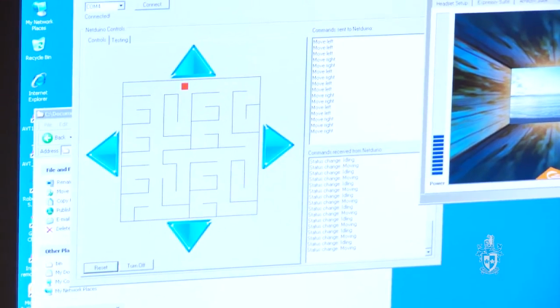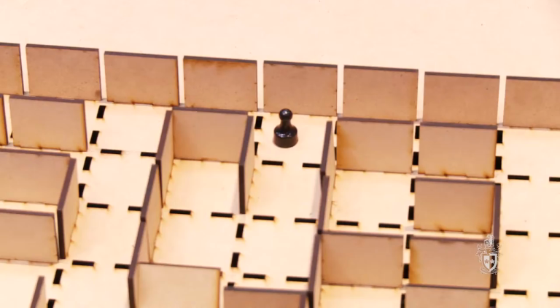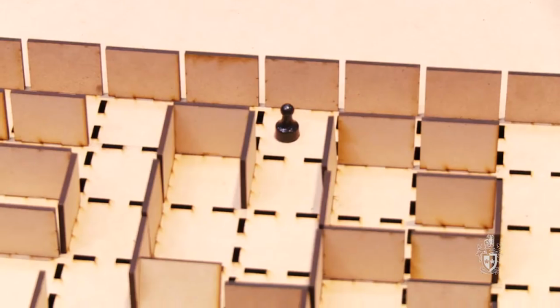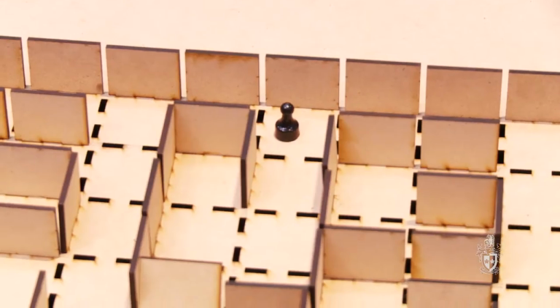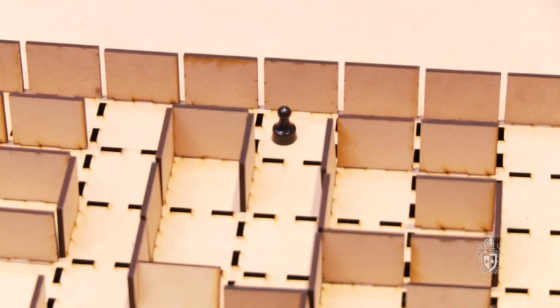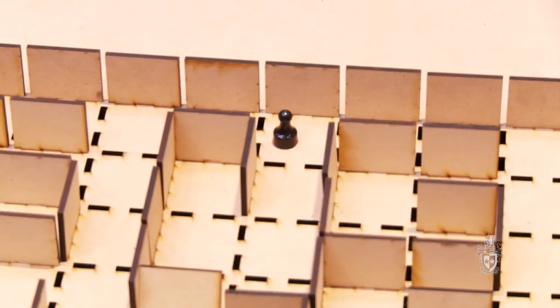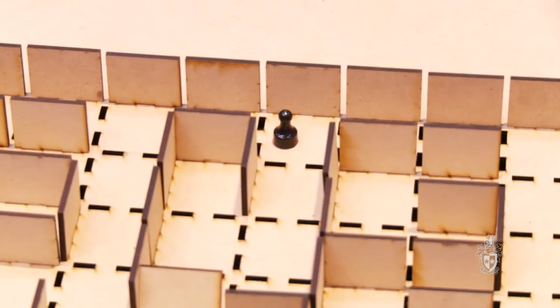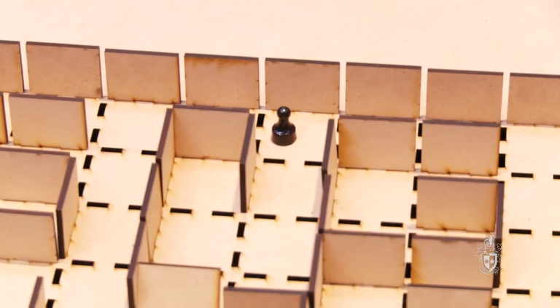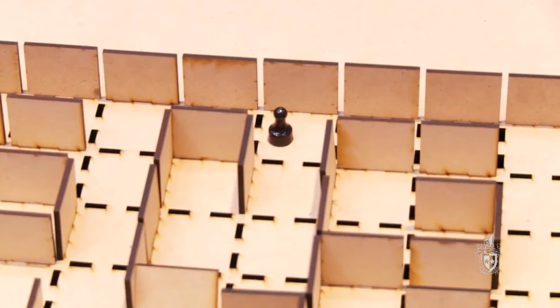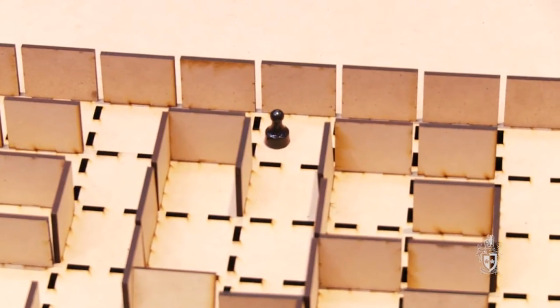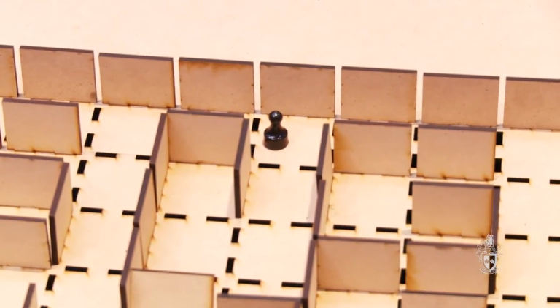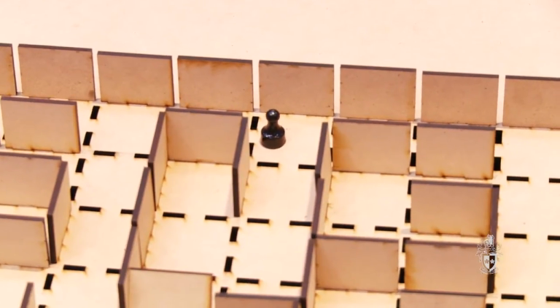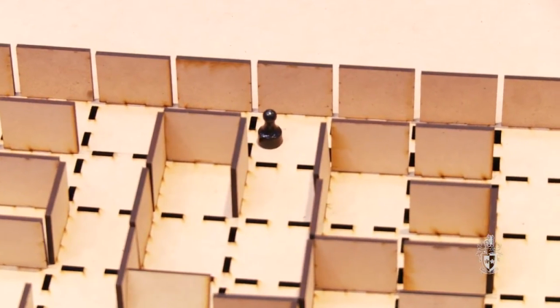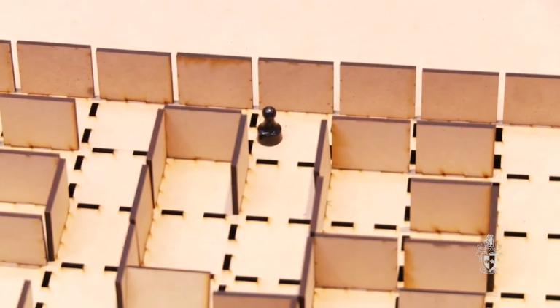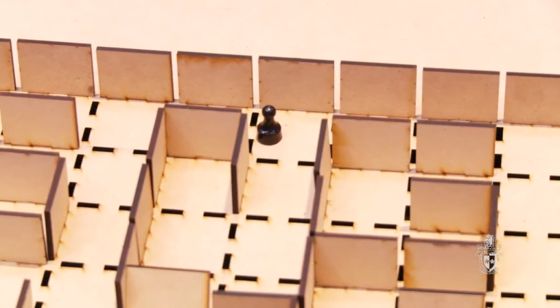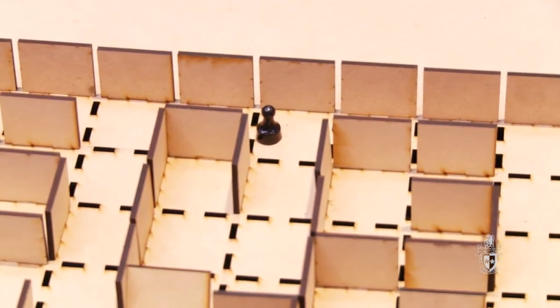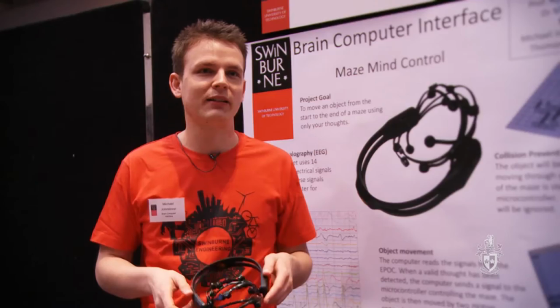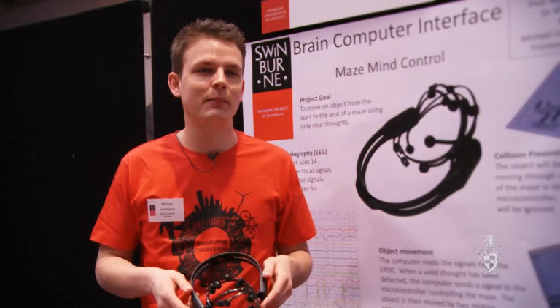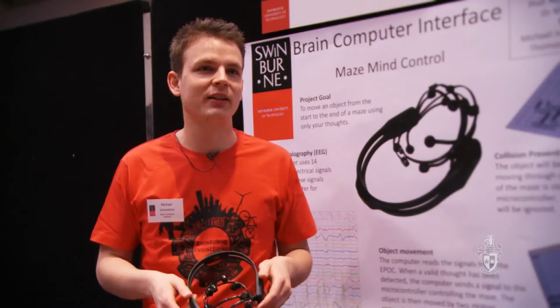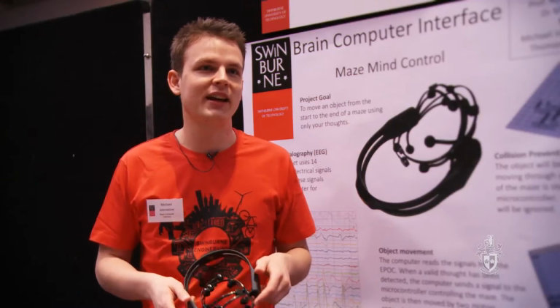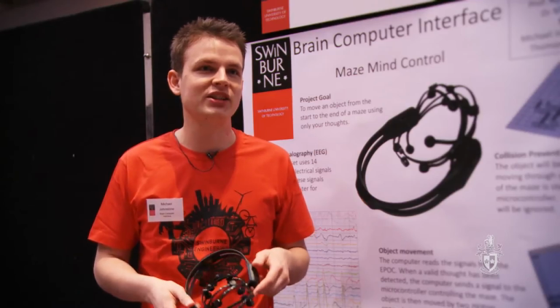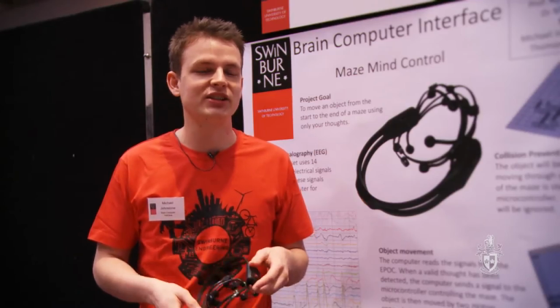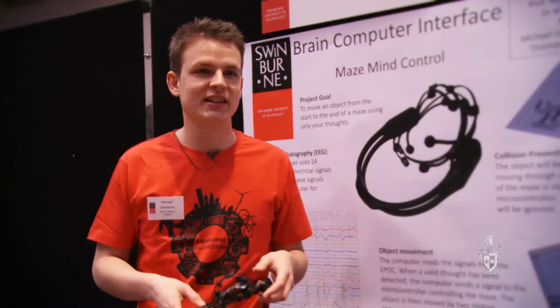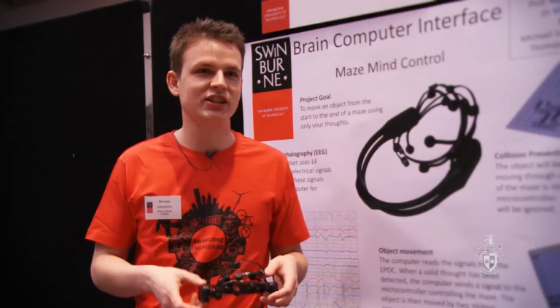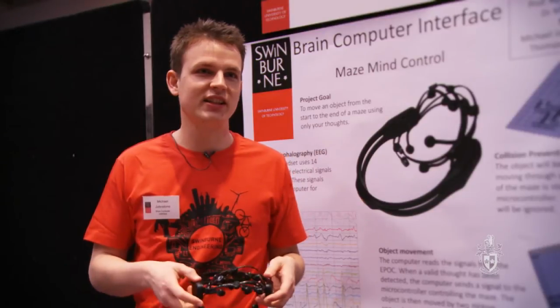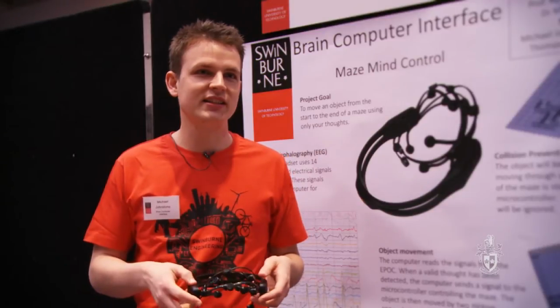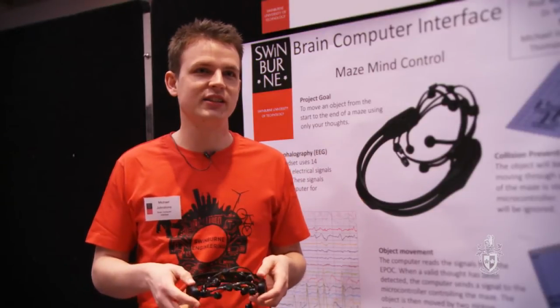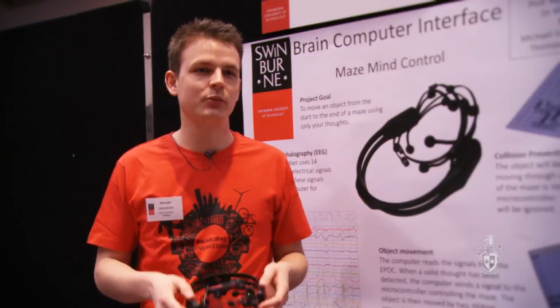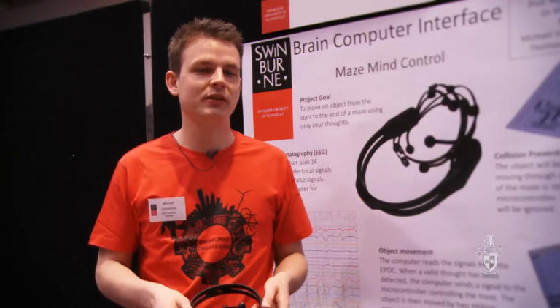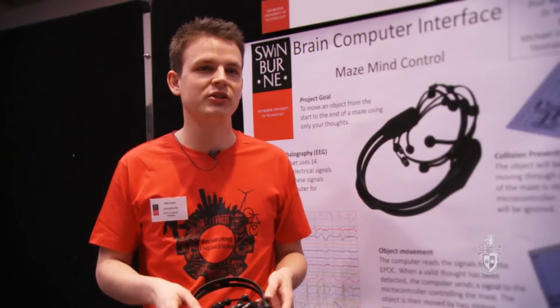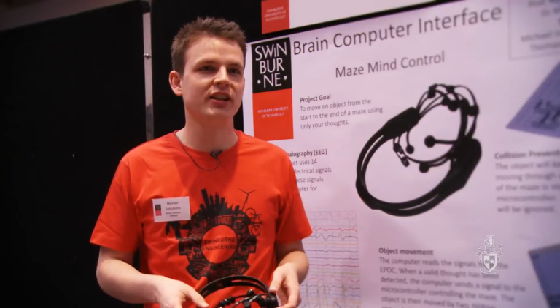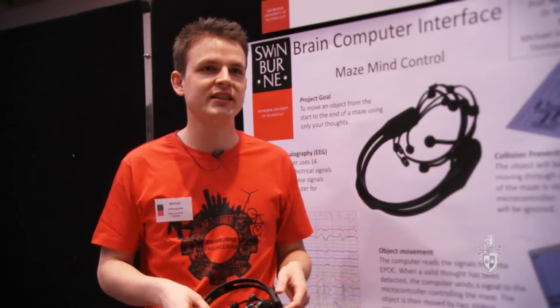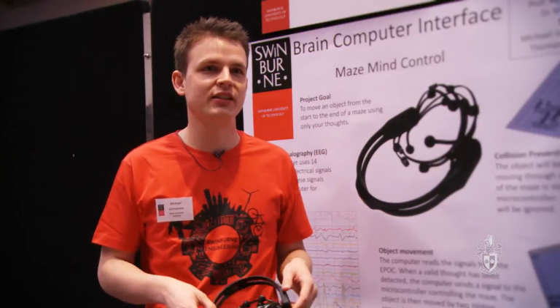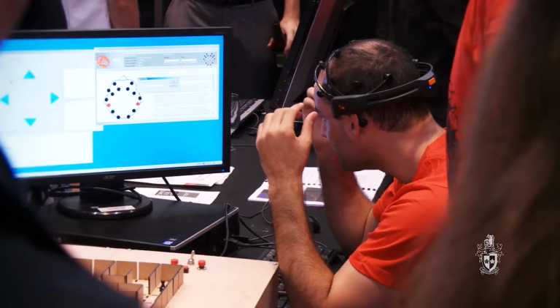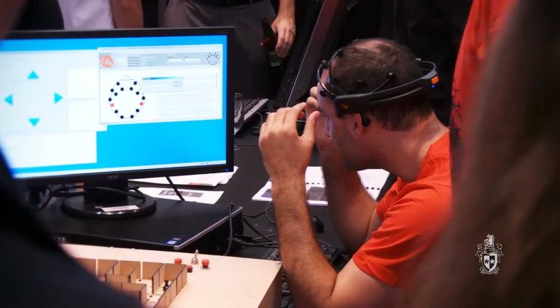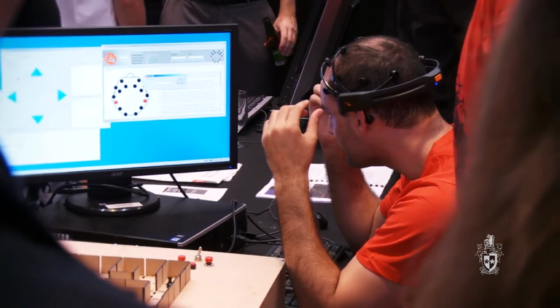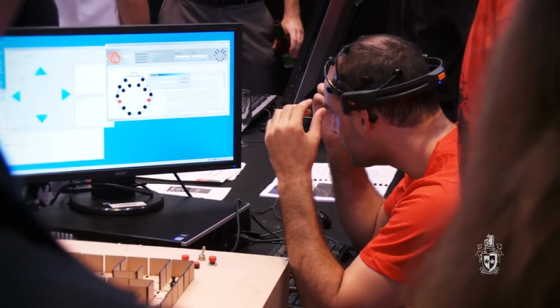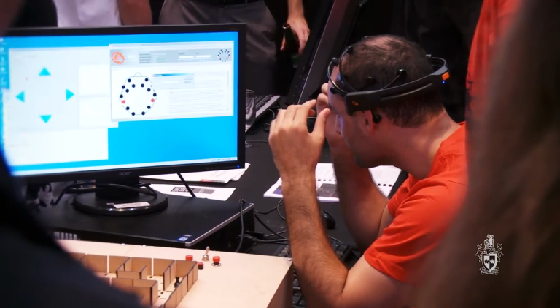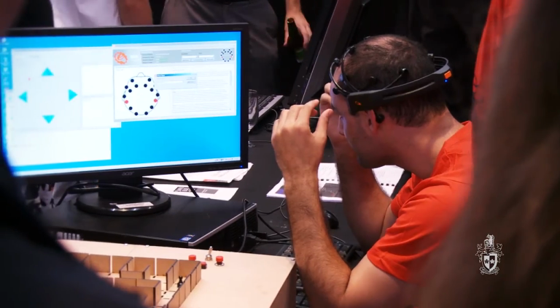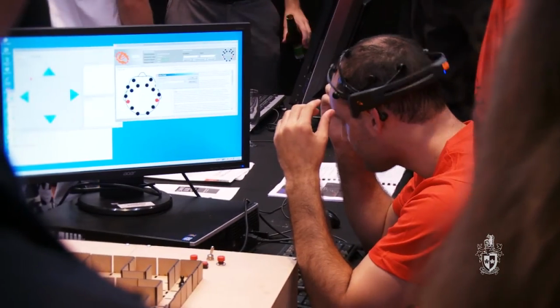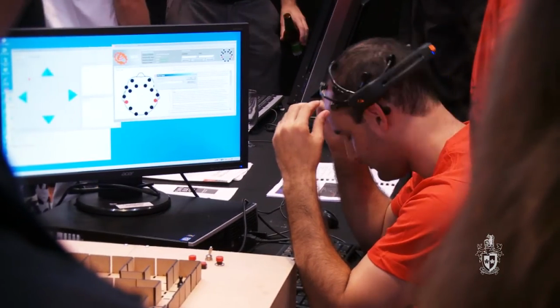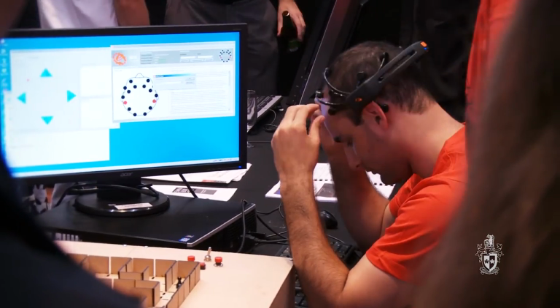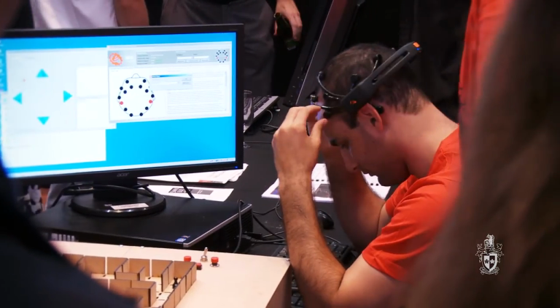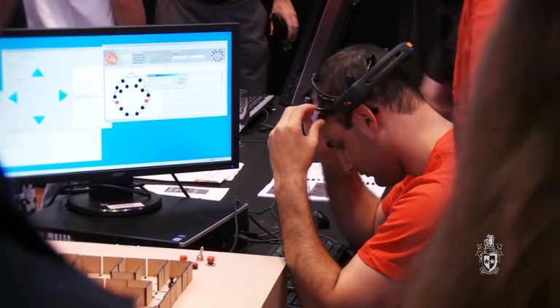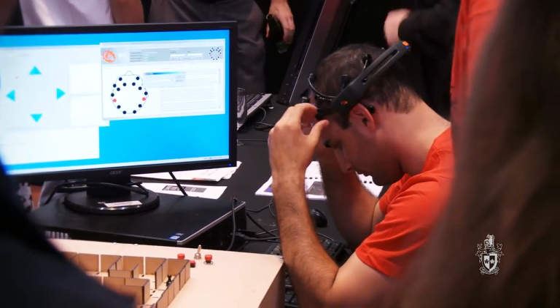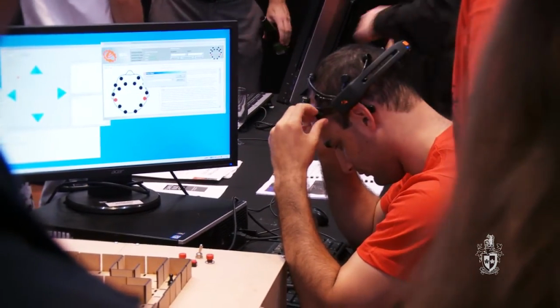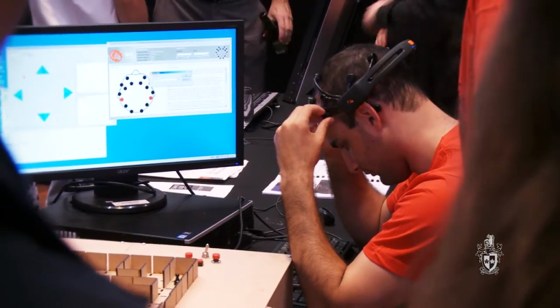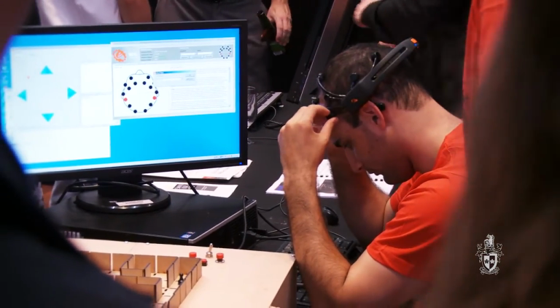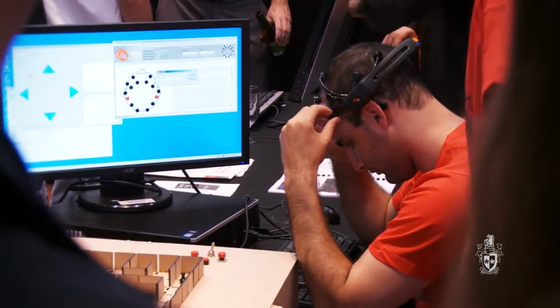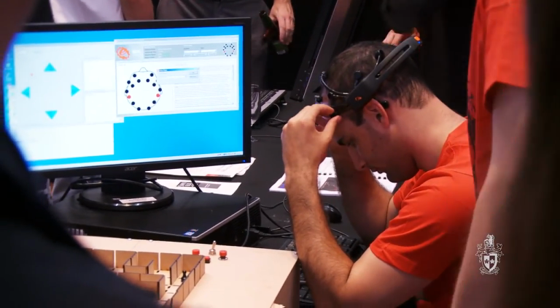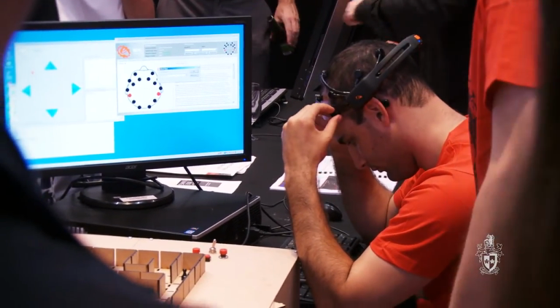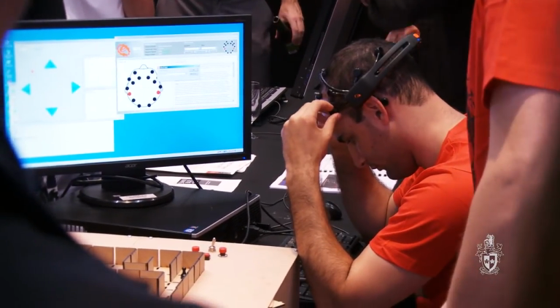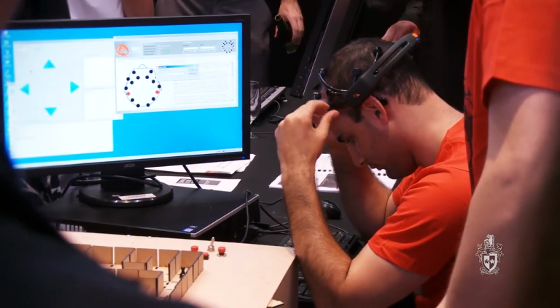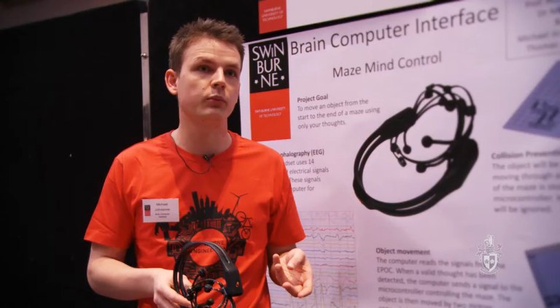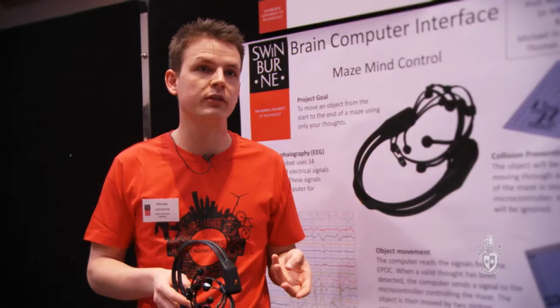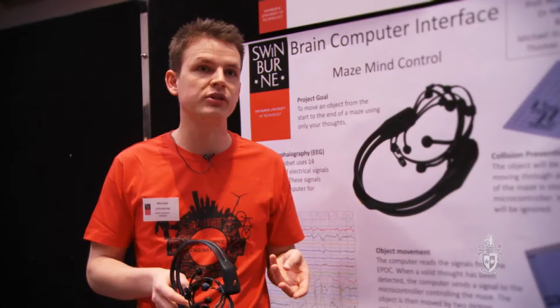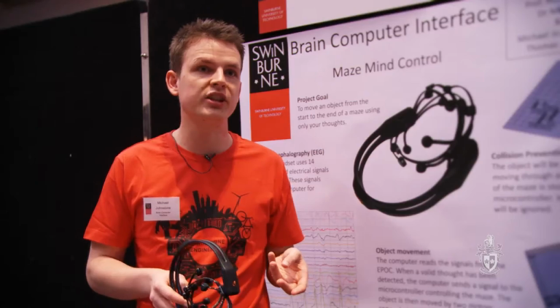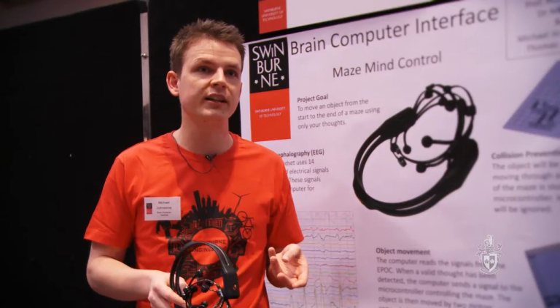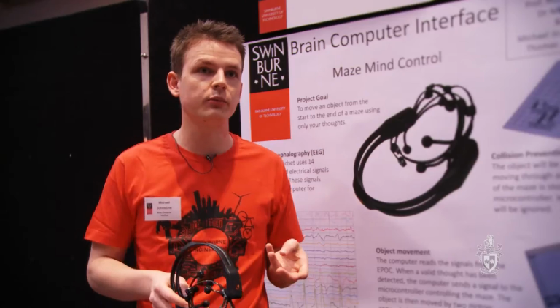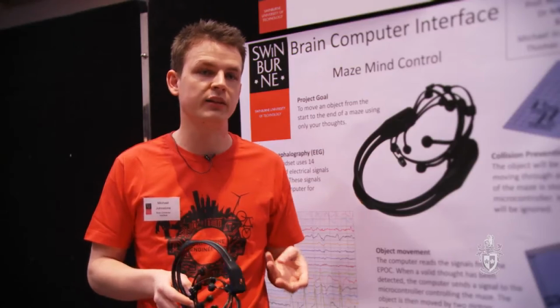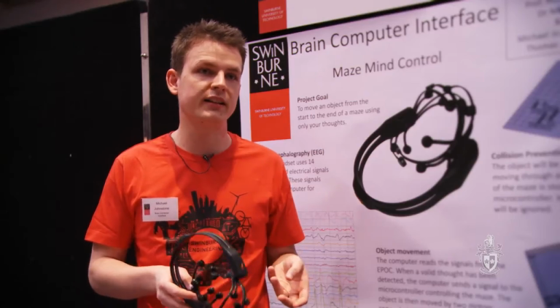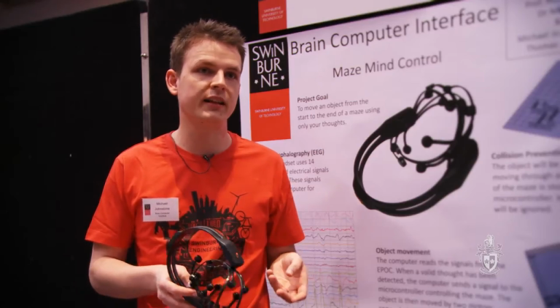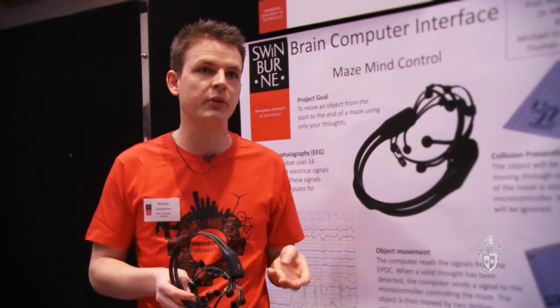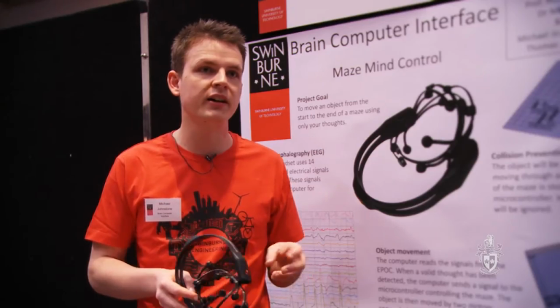The benefits to society are applications such as the wheelchair, assisting disabled people to control their wheelchair with their mind.